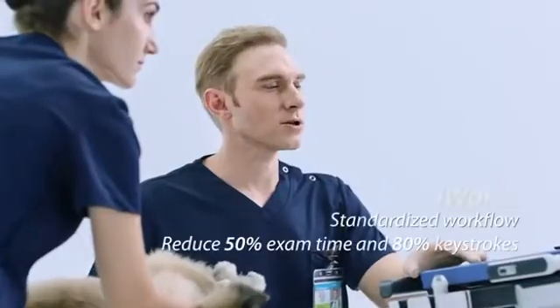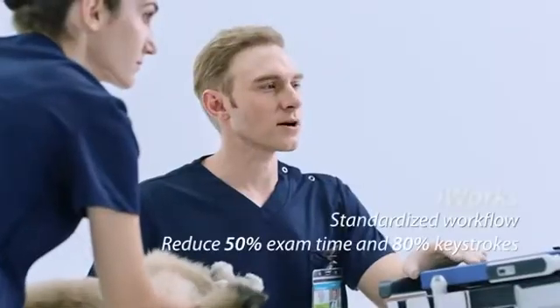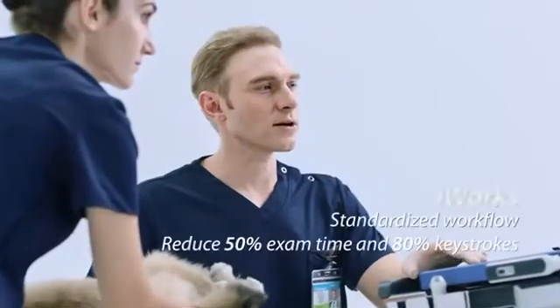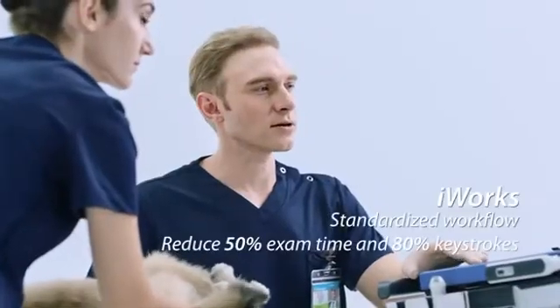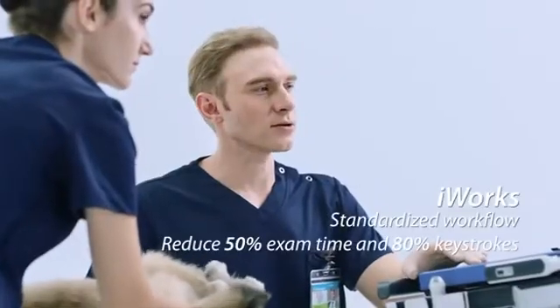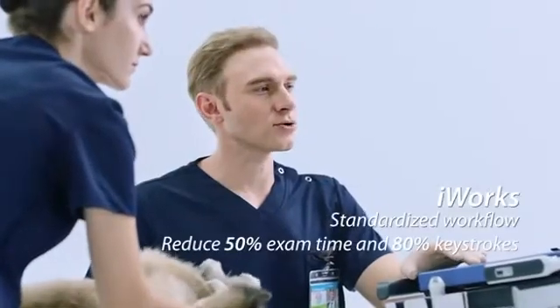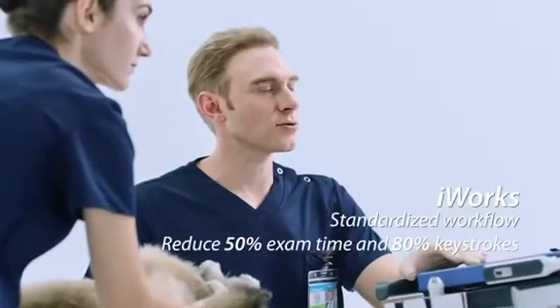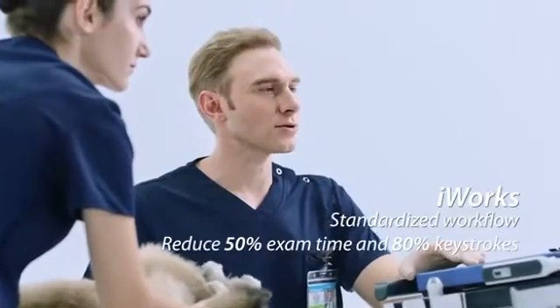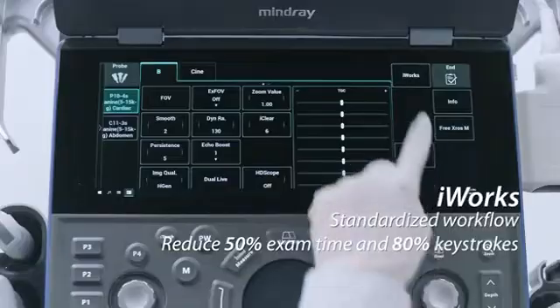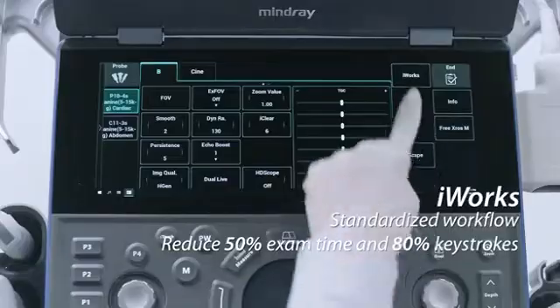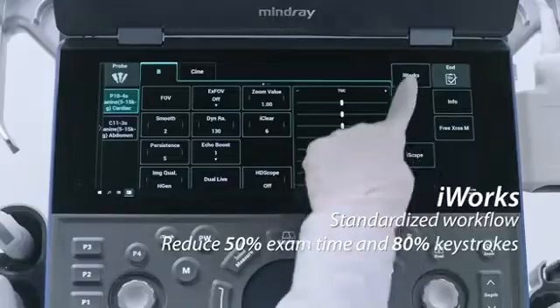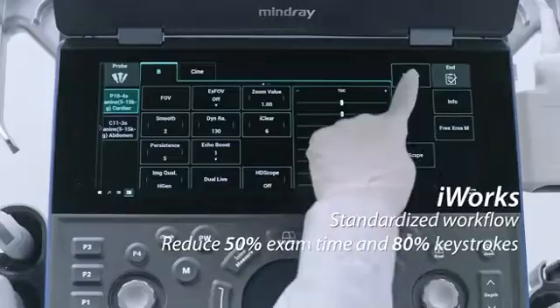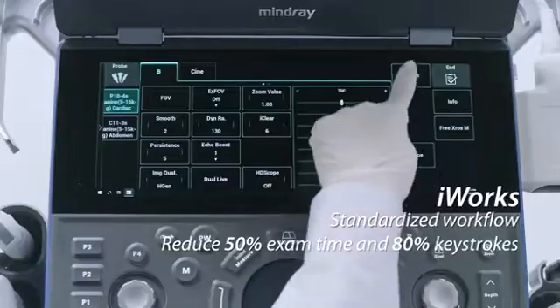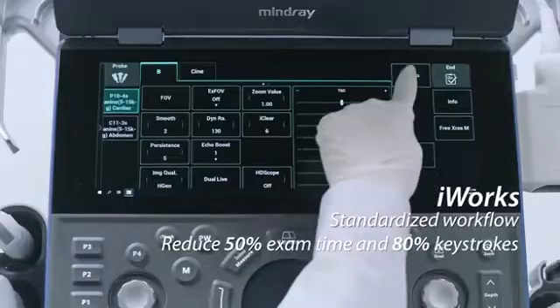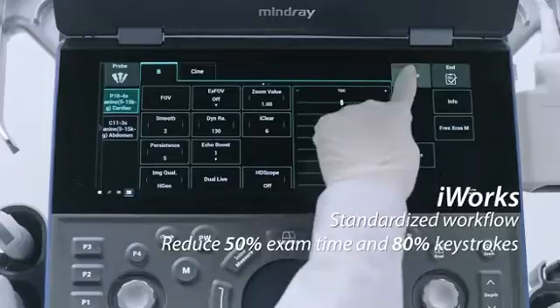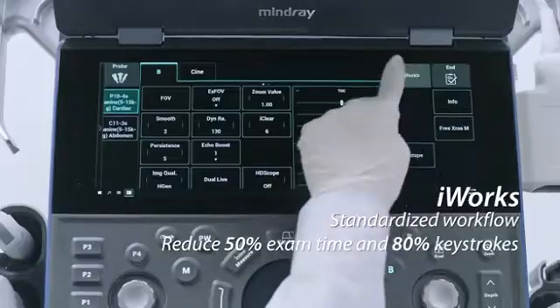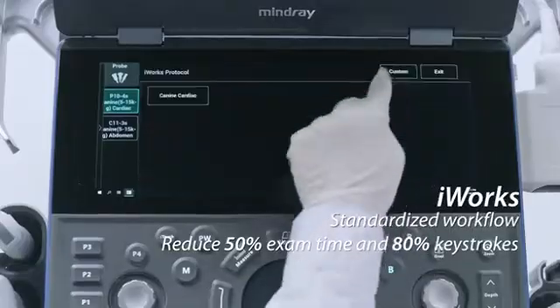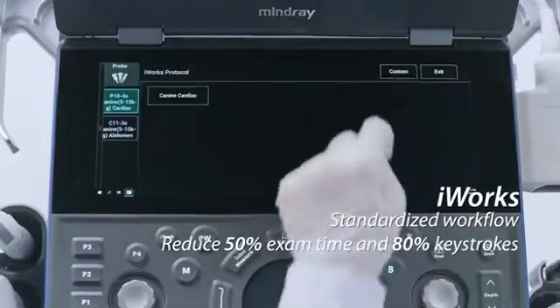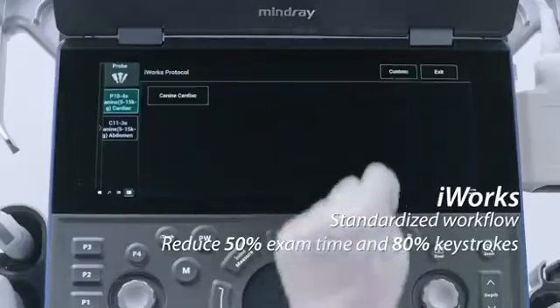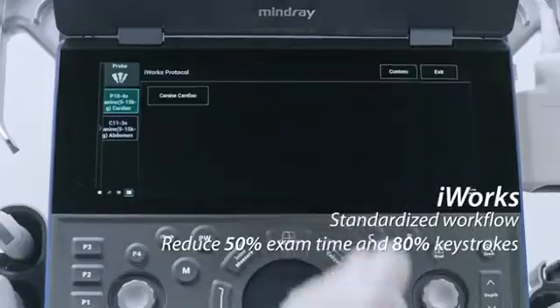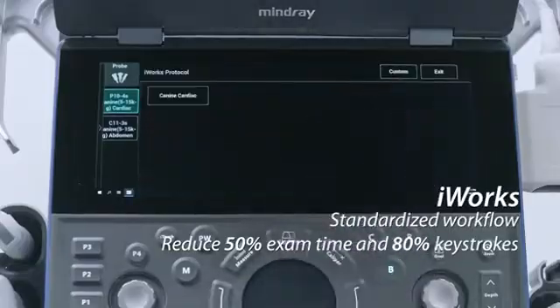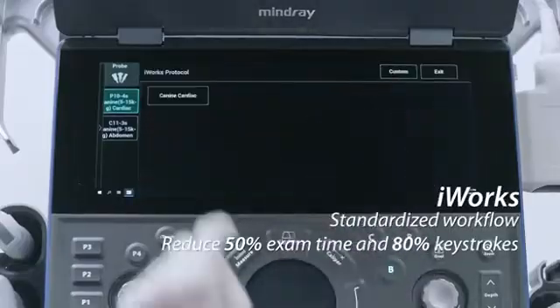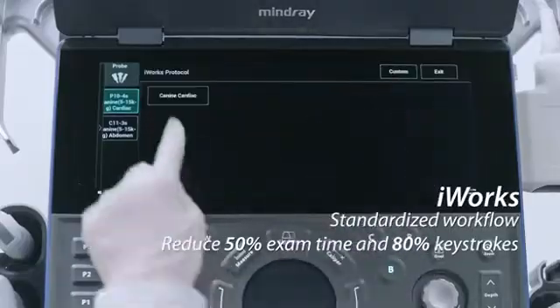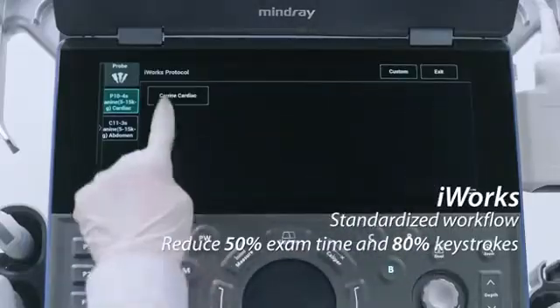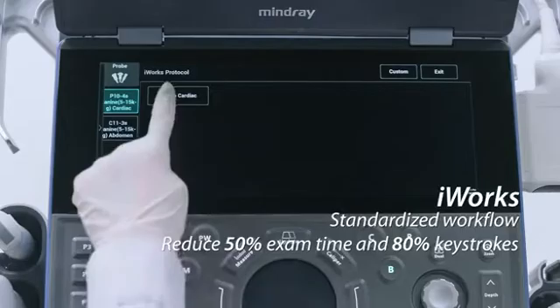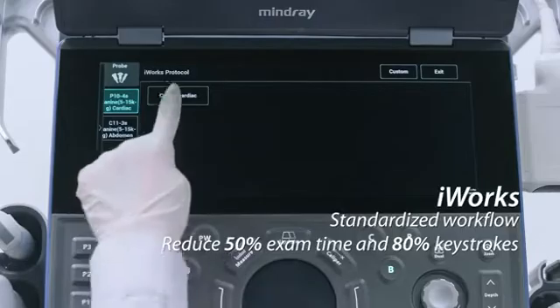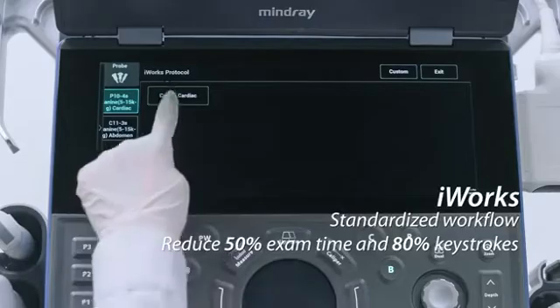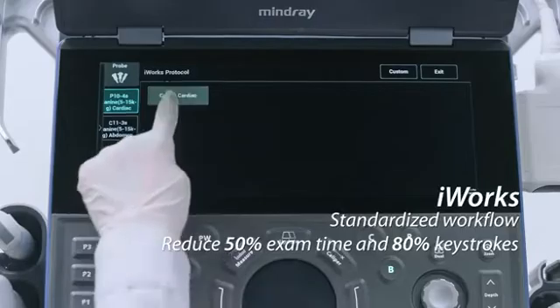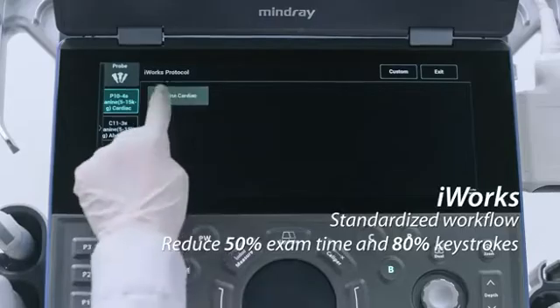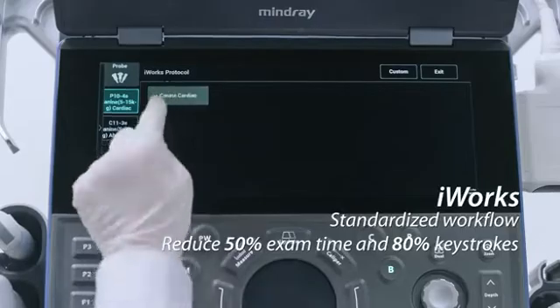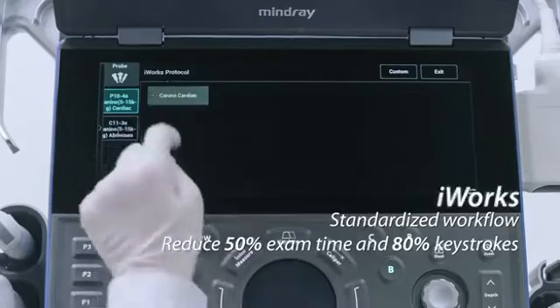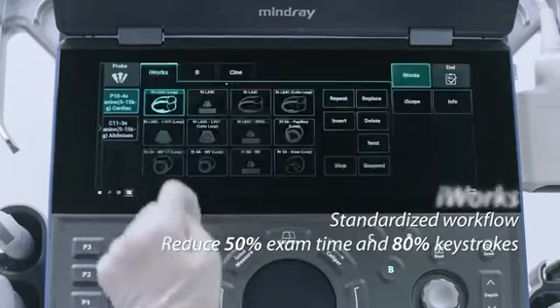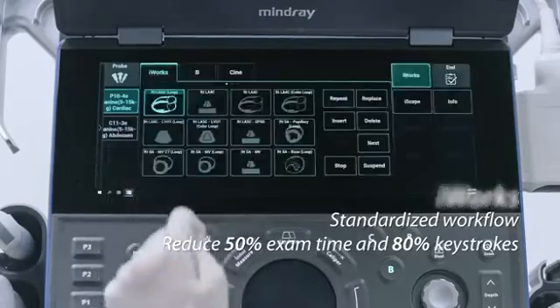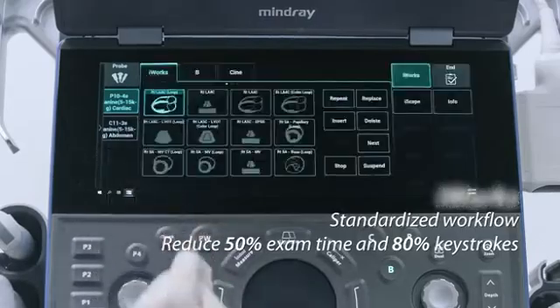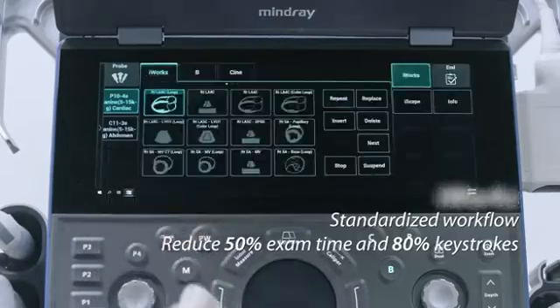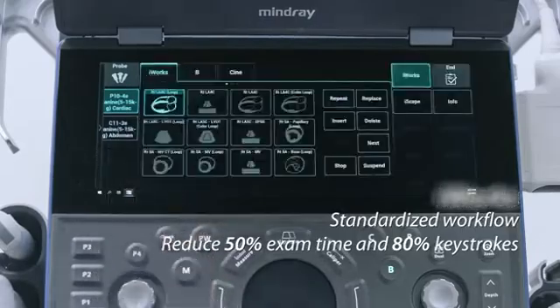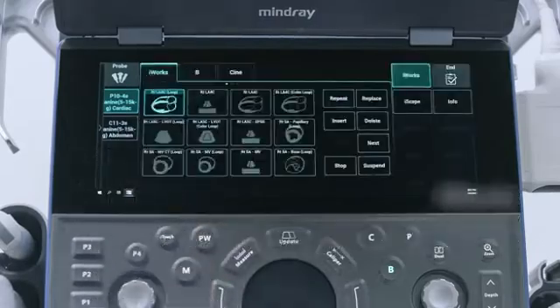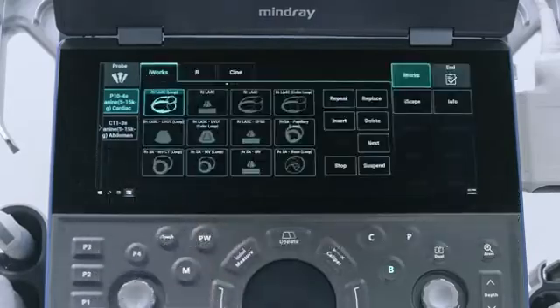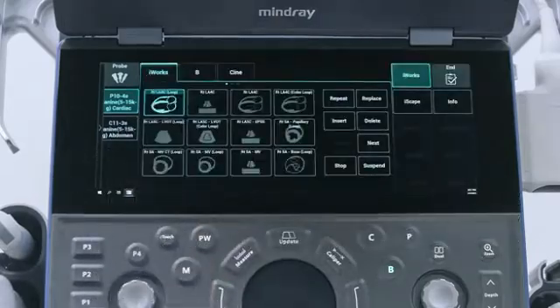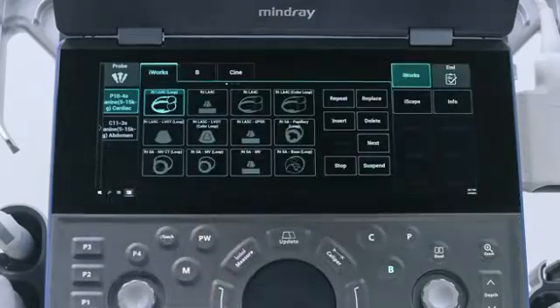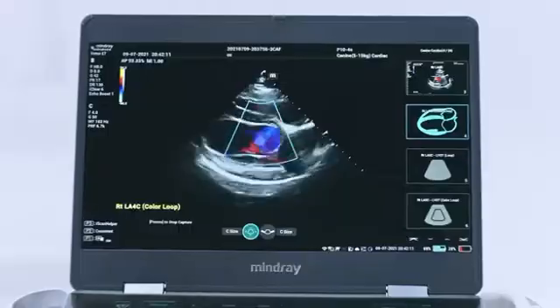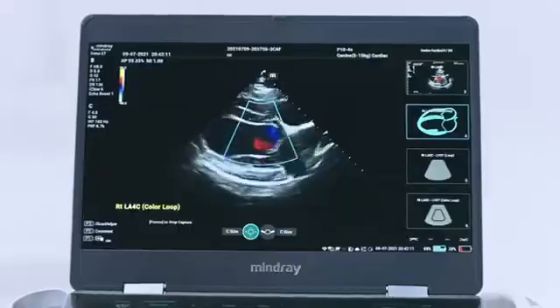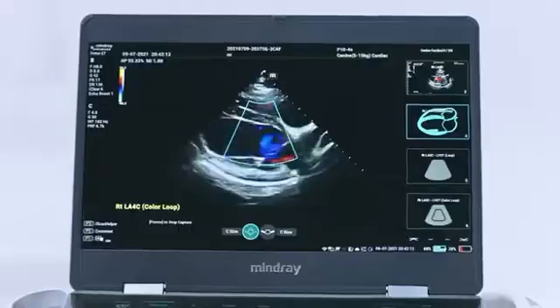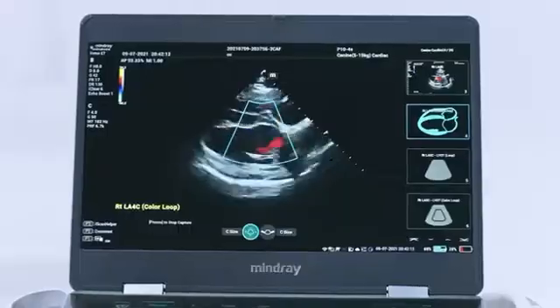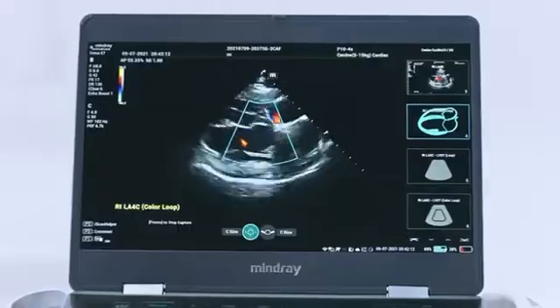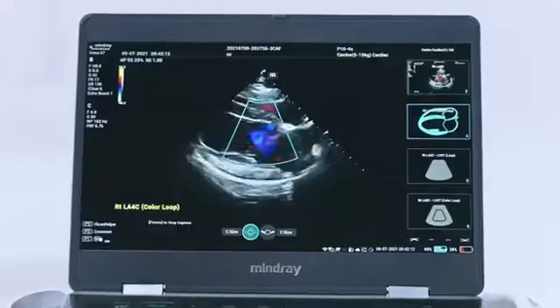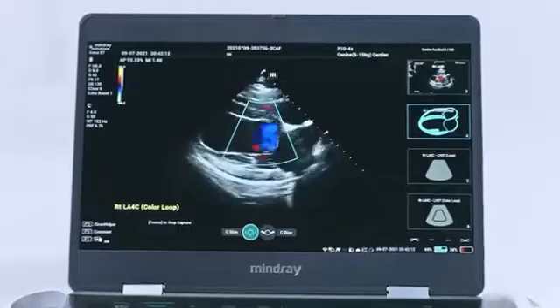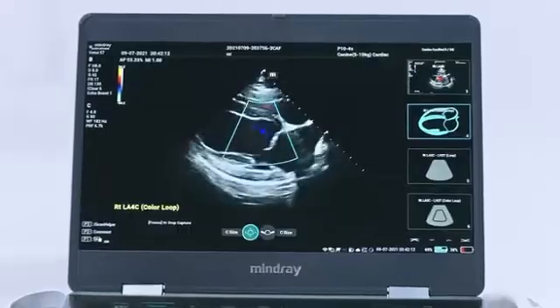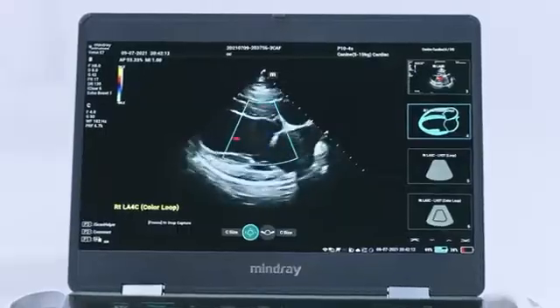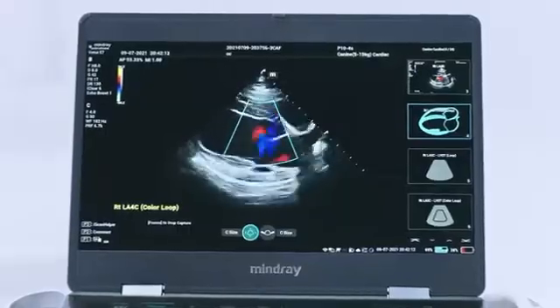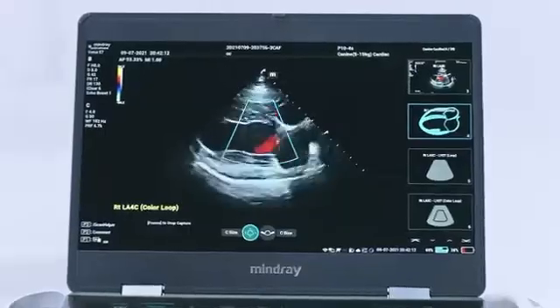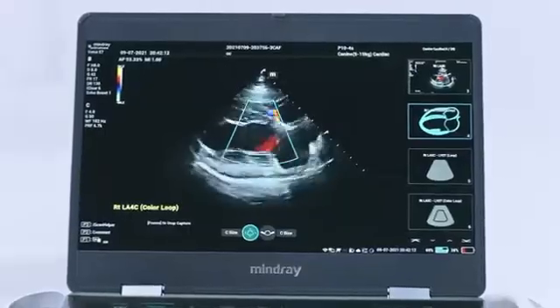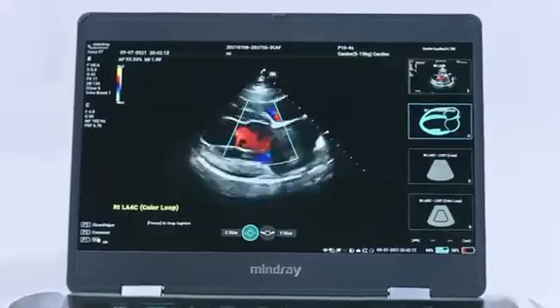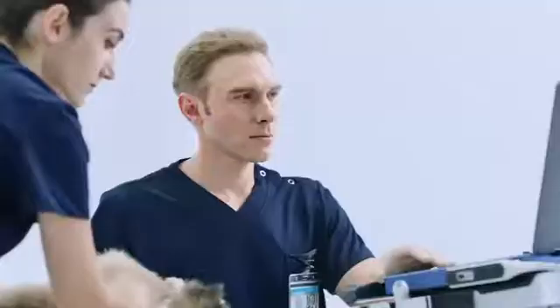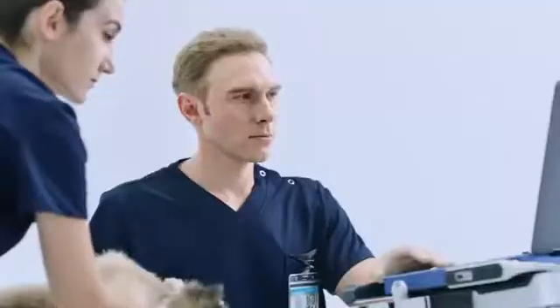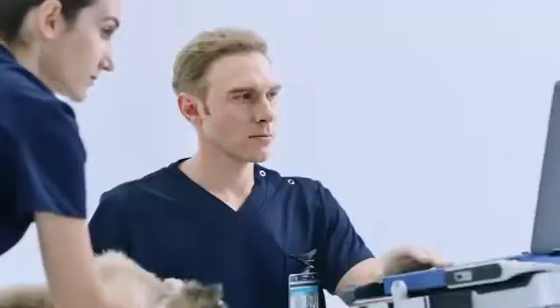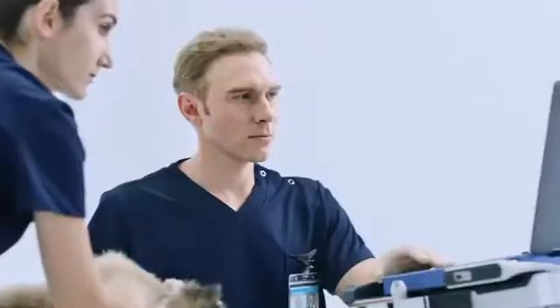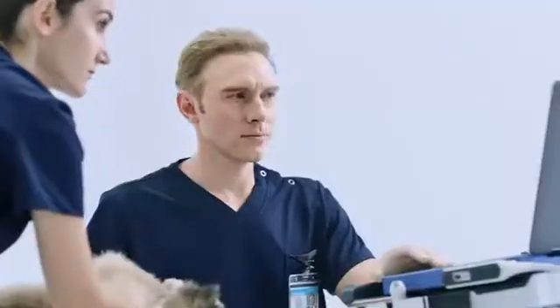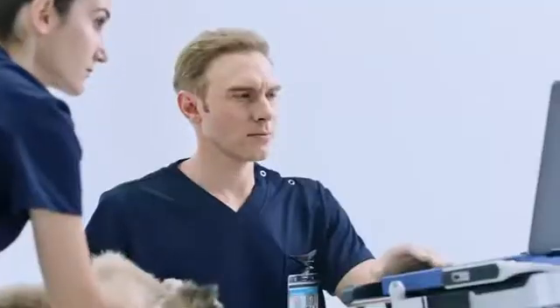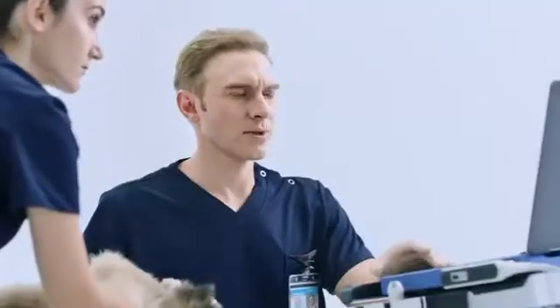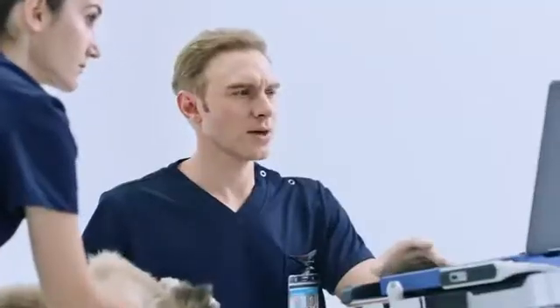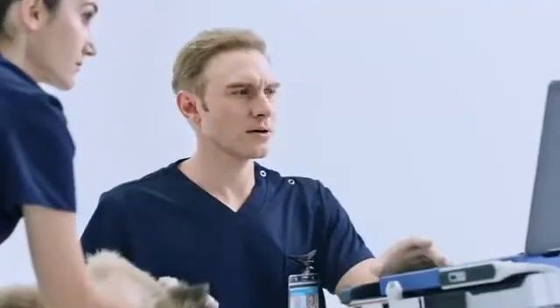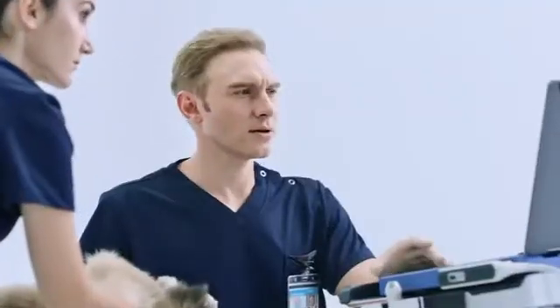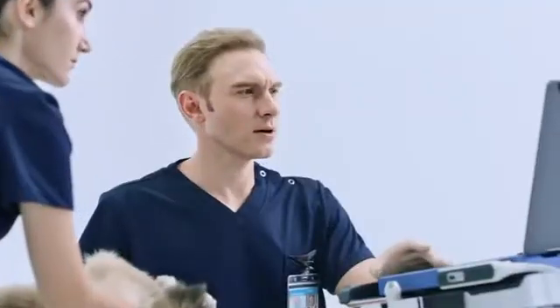iWork's protocol provides smart and standardized workflow. Get more done with less time.